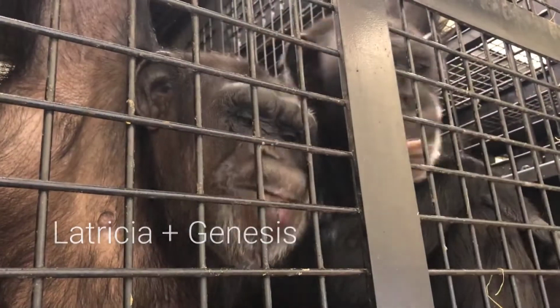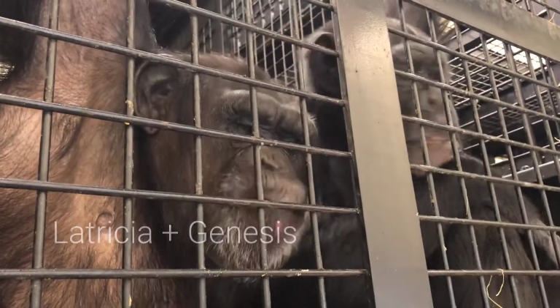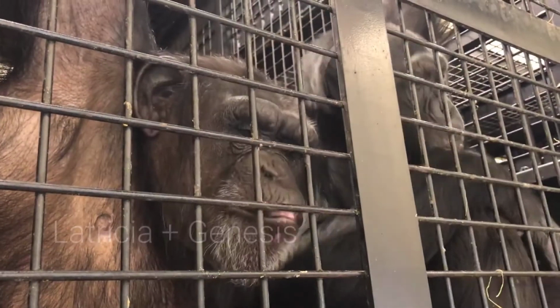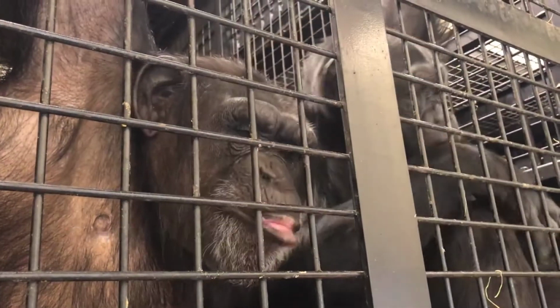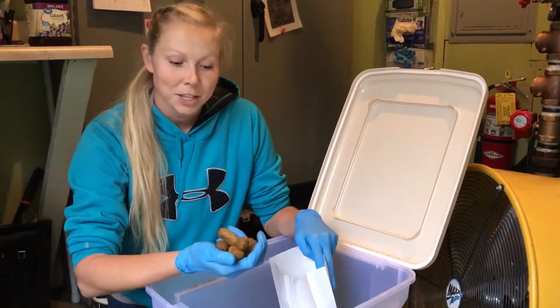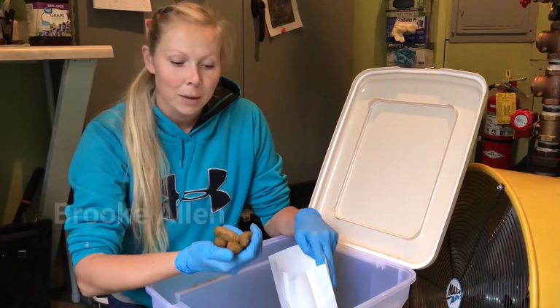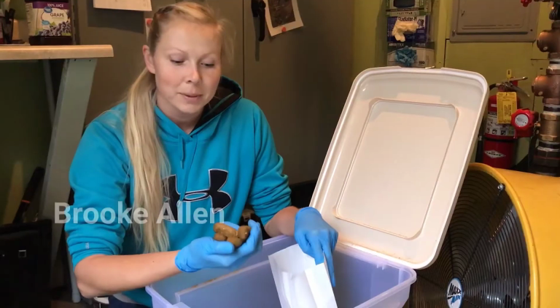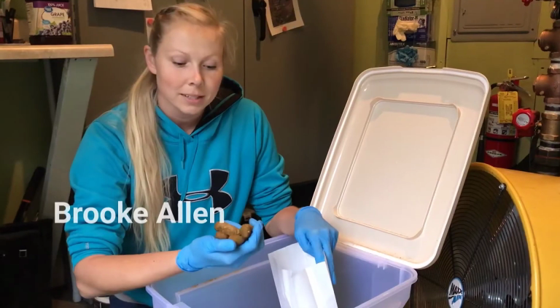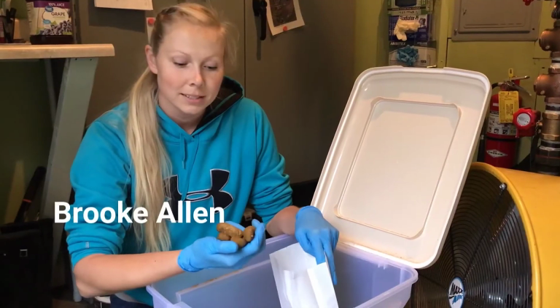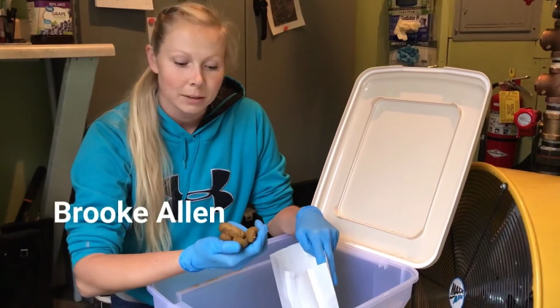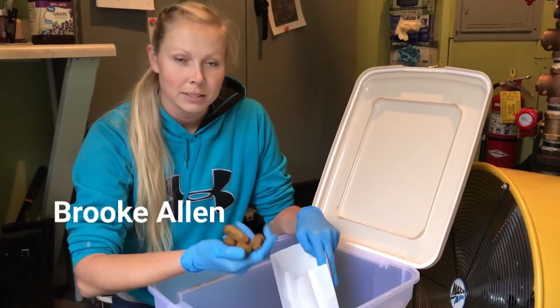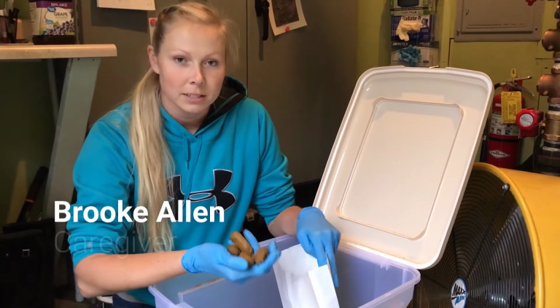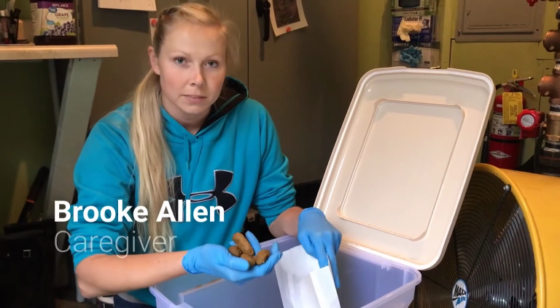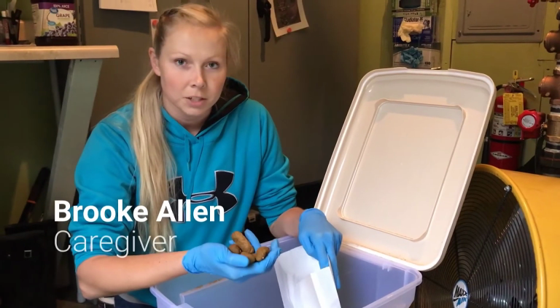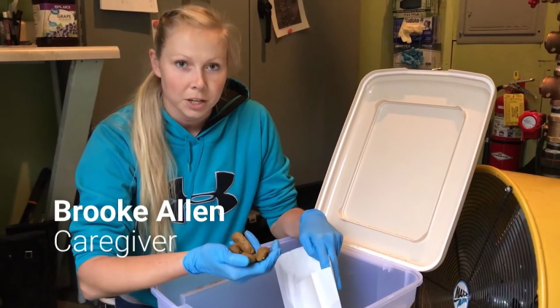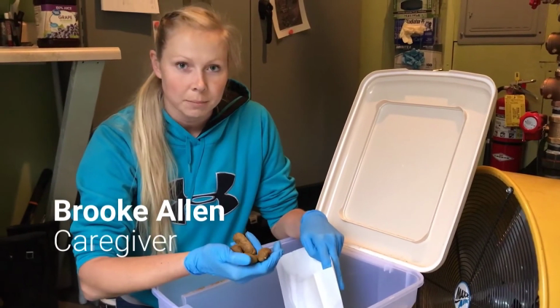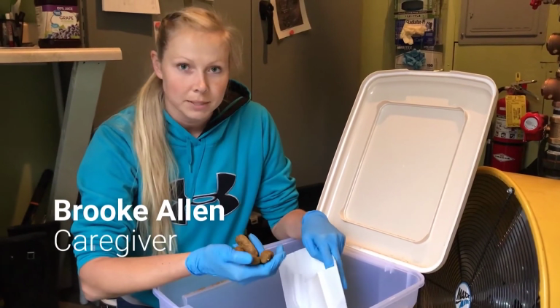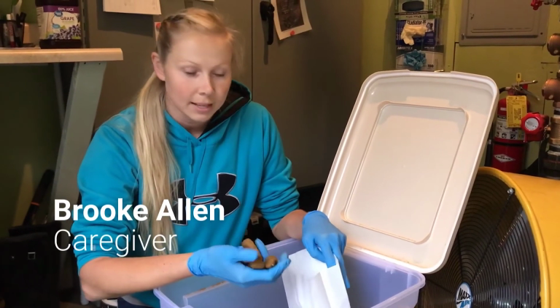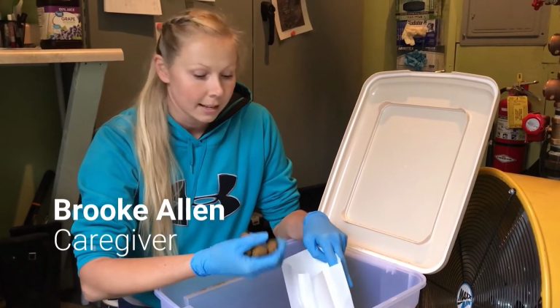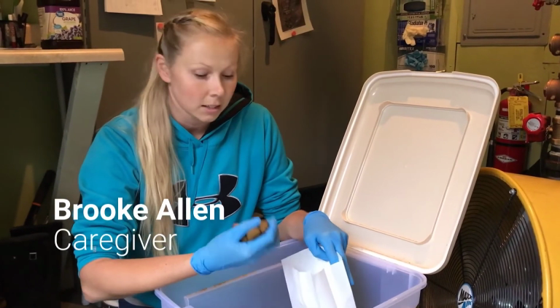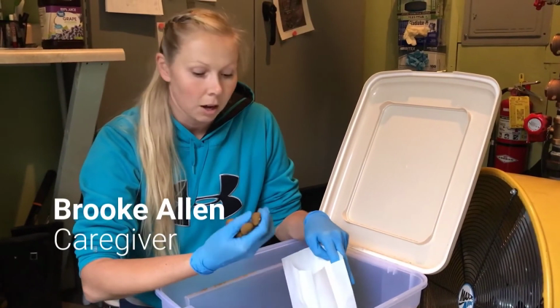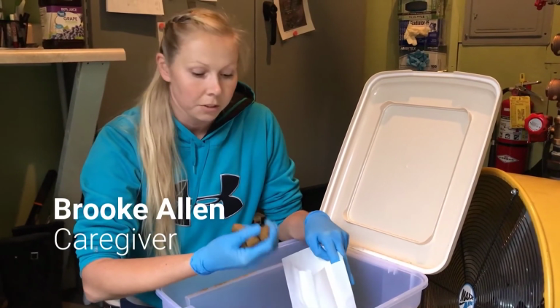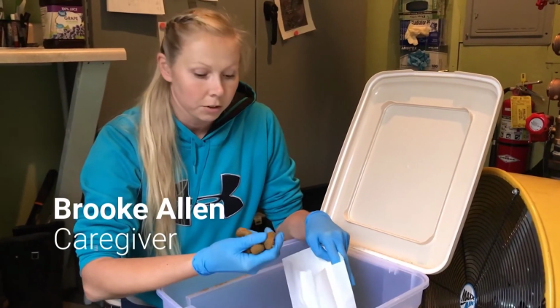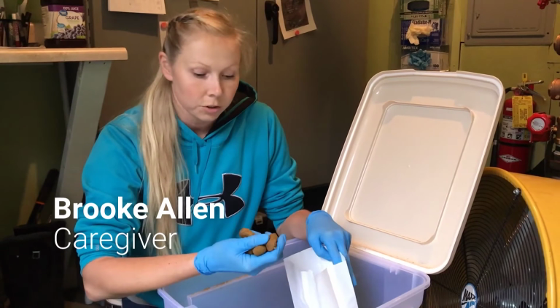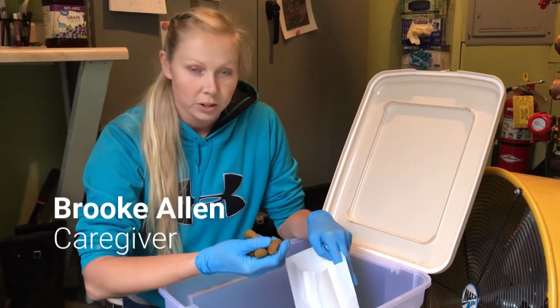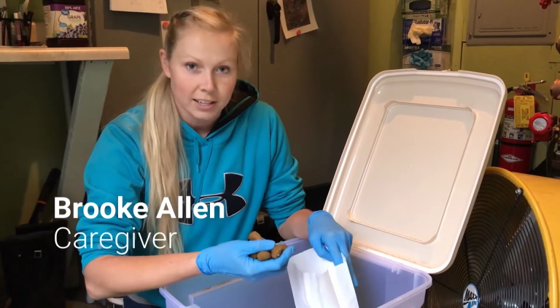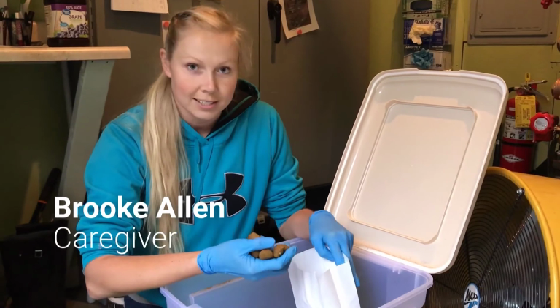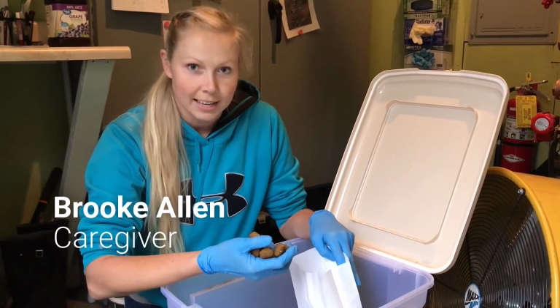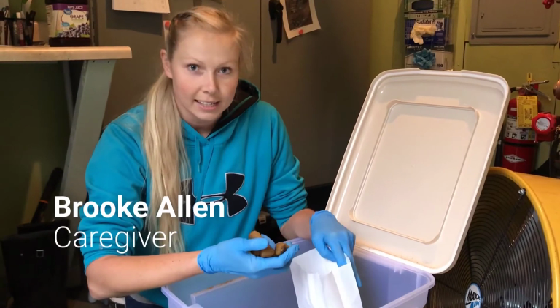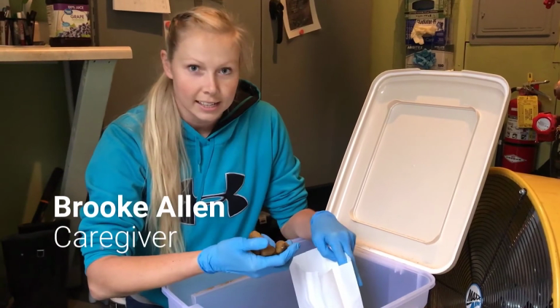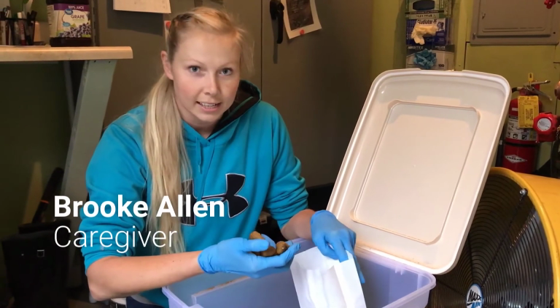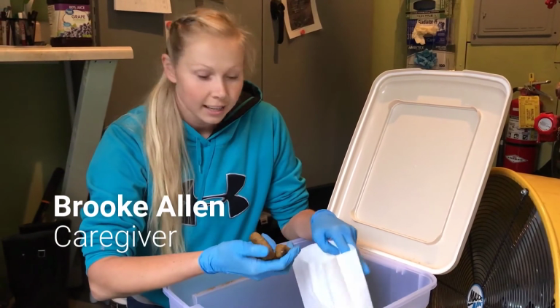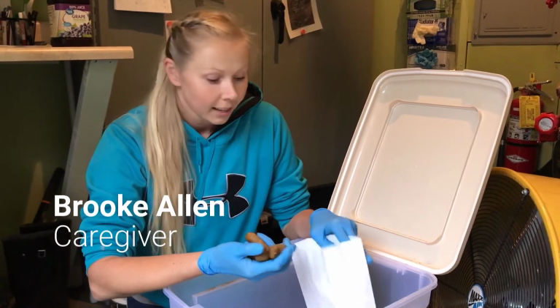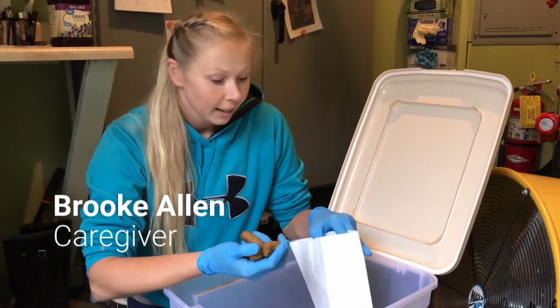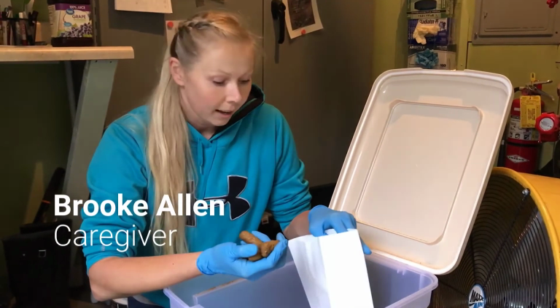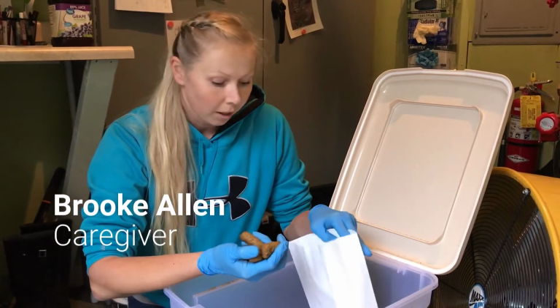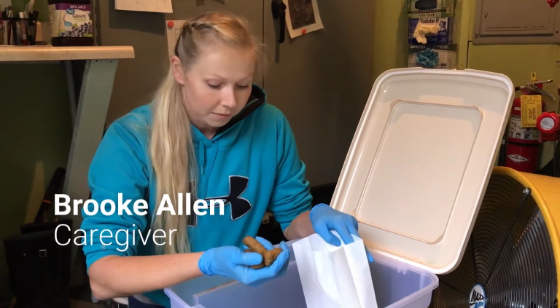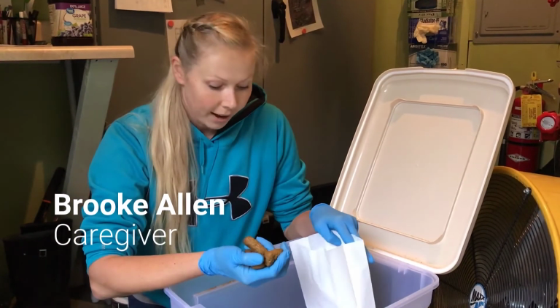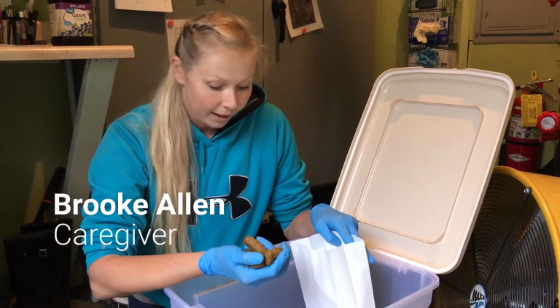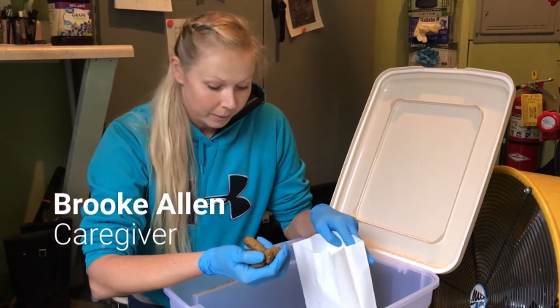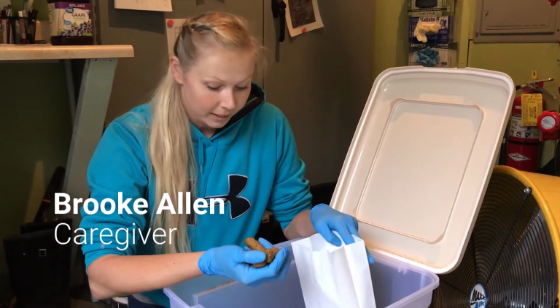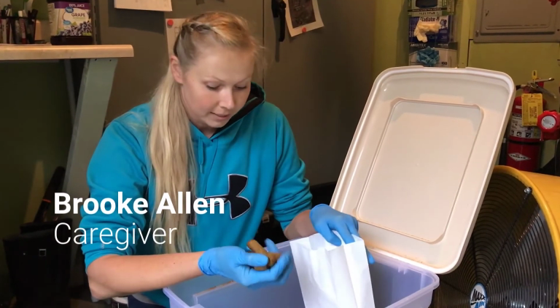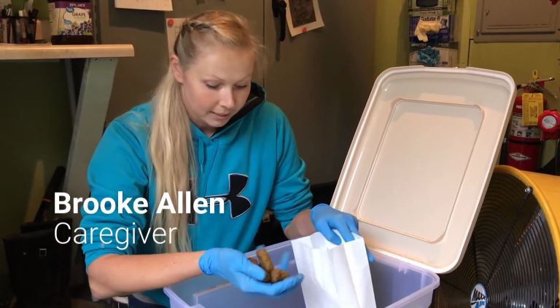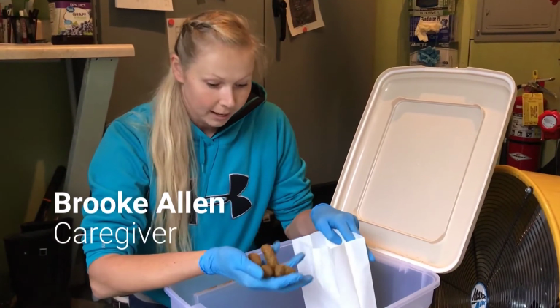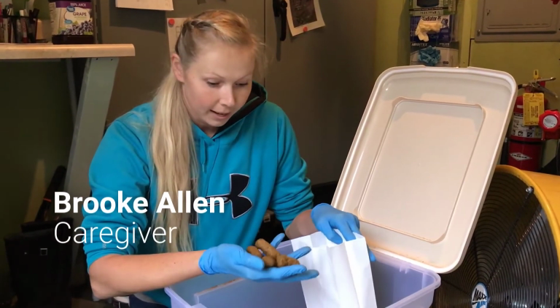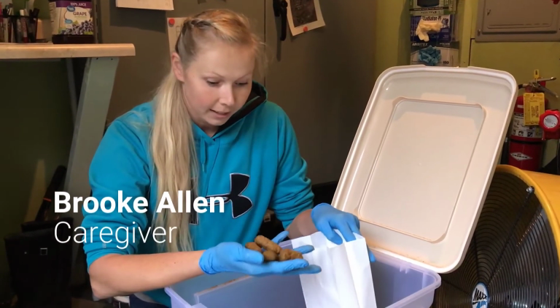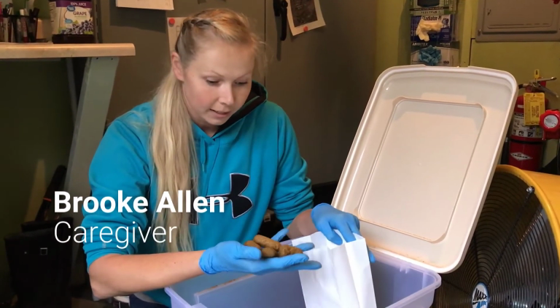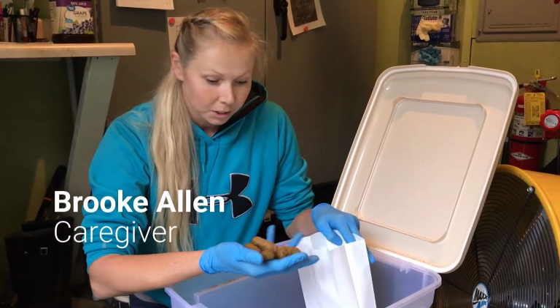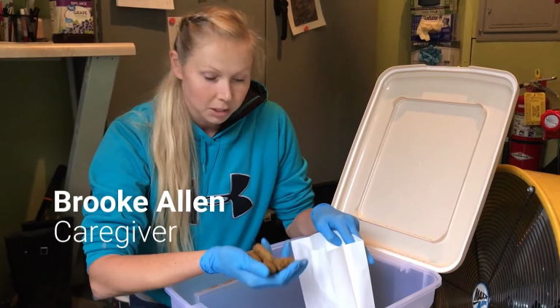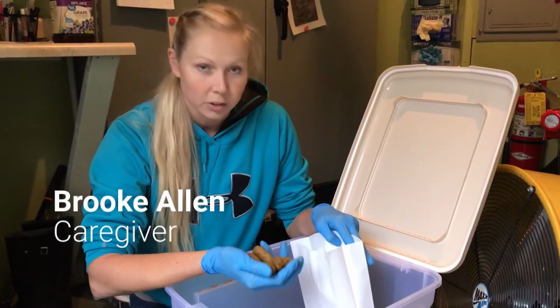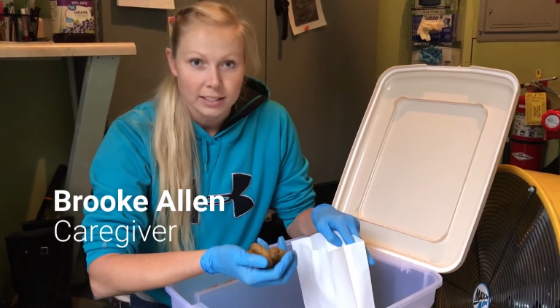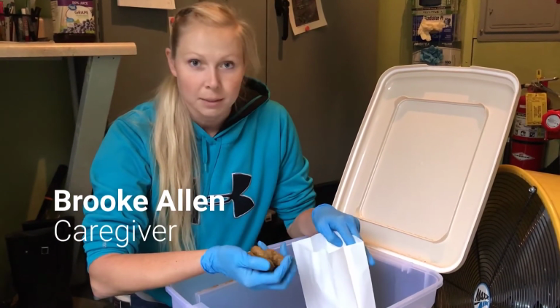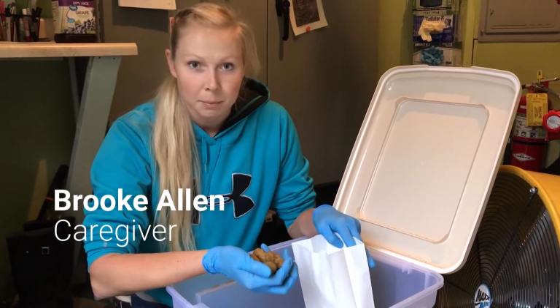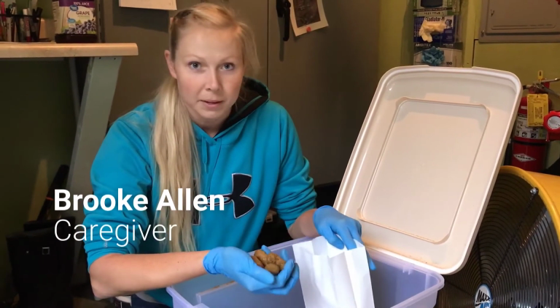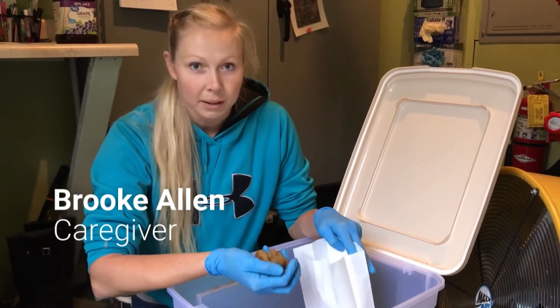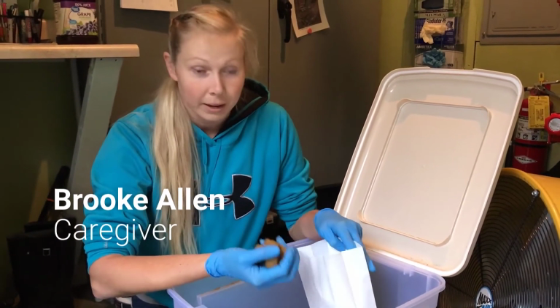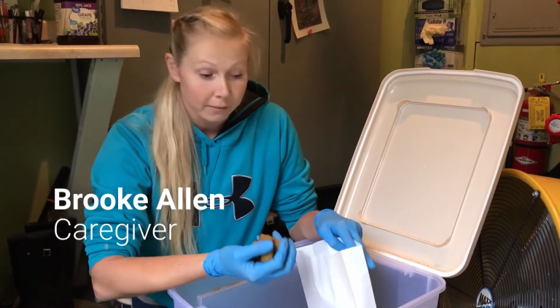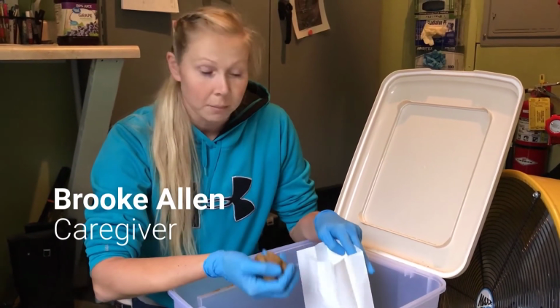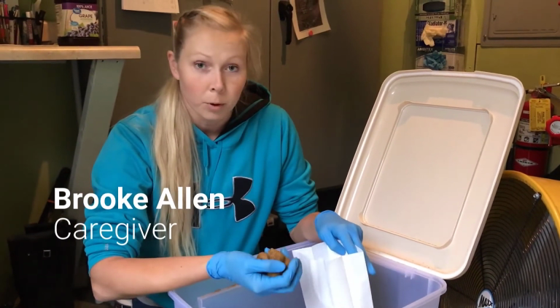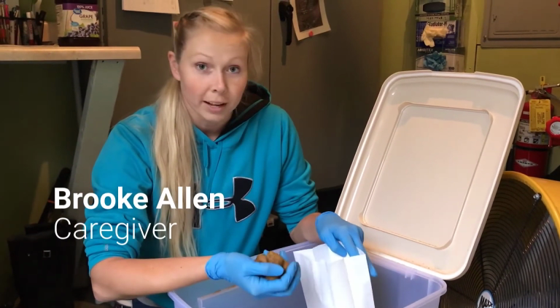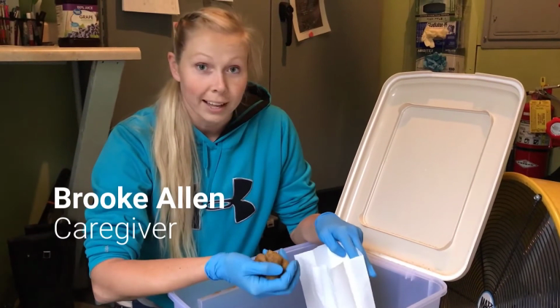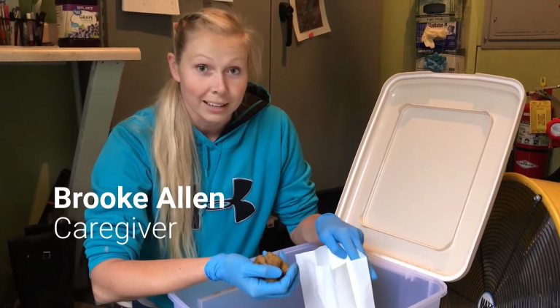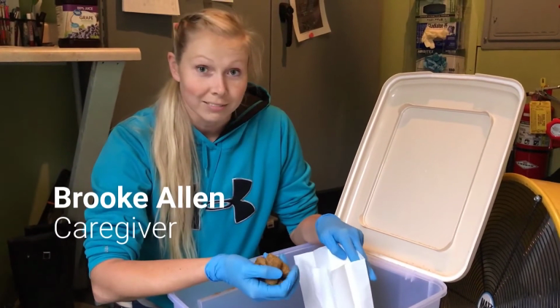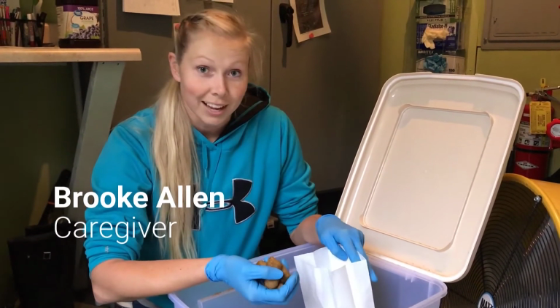The chow biscuits that we serve the chimps have all the nutrients they need, all the vitamins, and it's just a great supplement that we give them morning and evening.